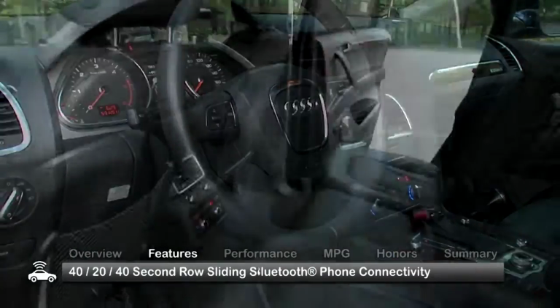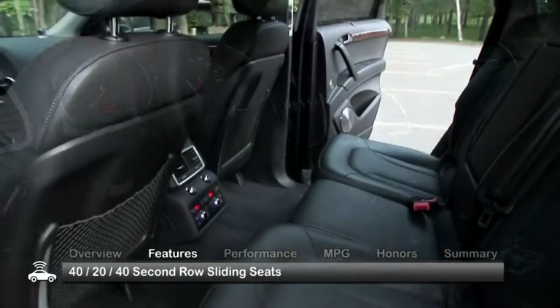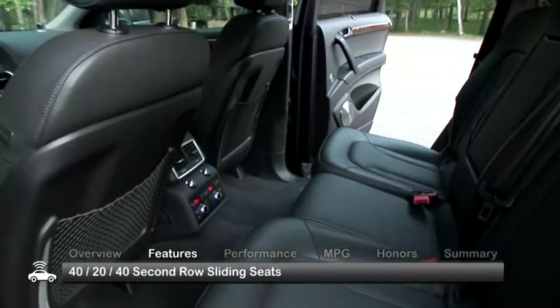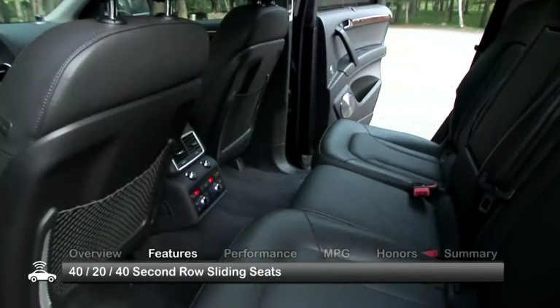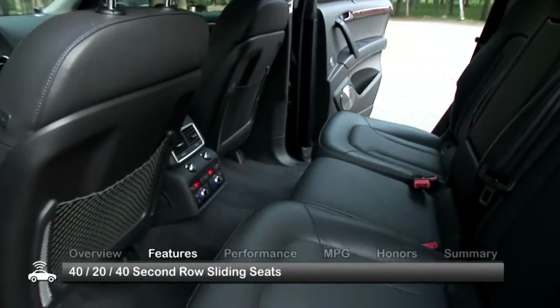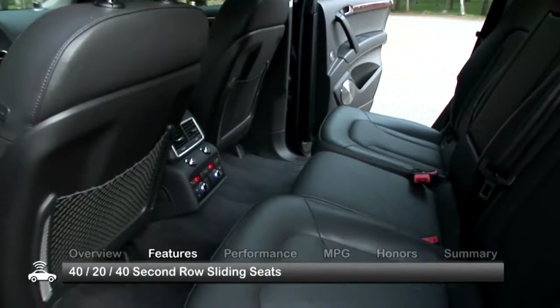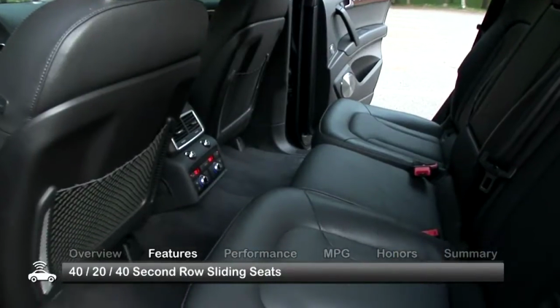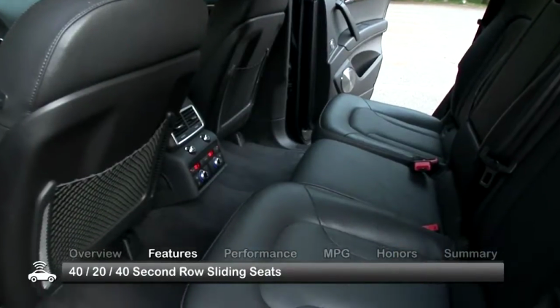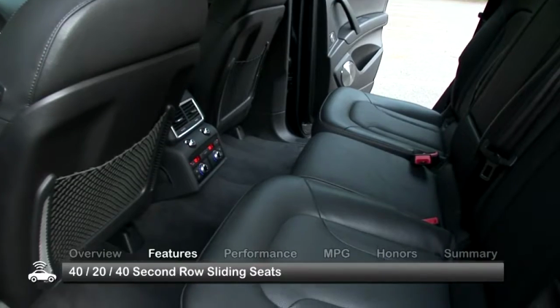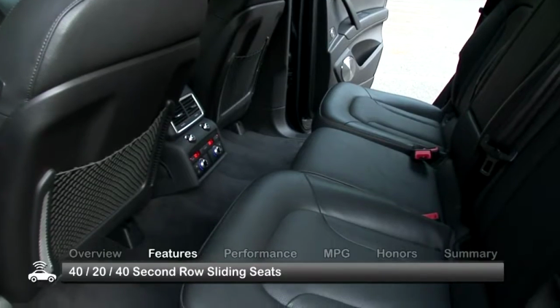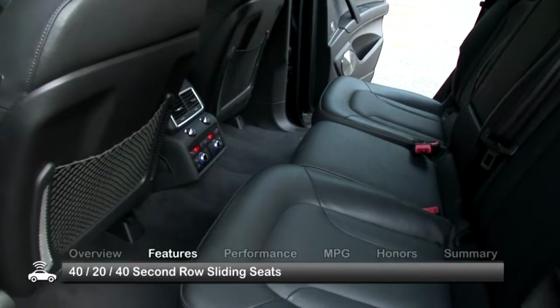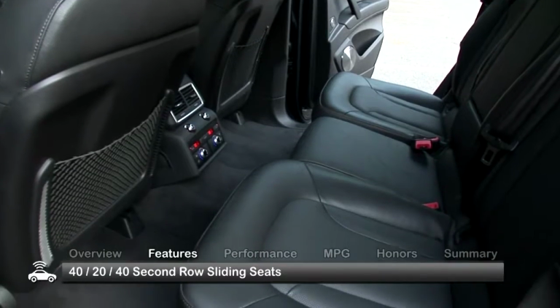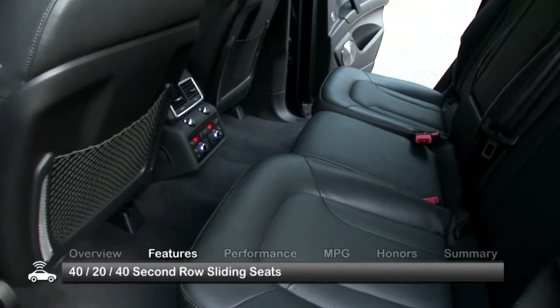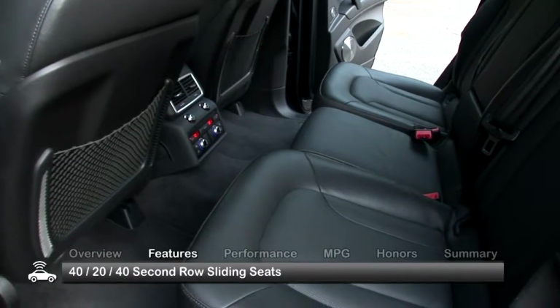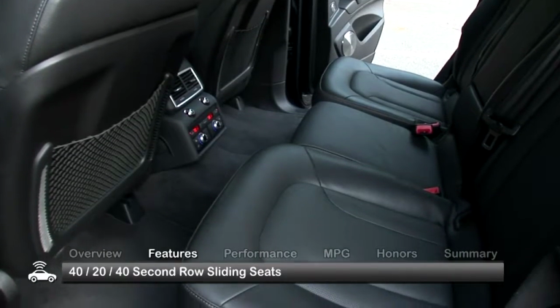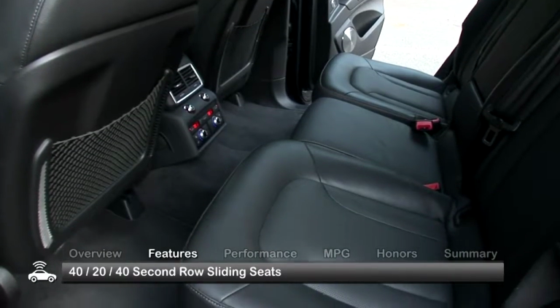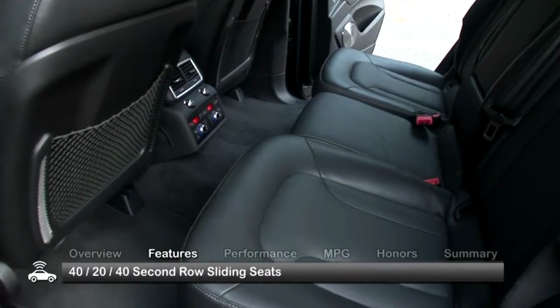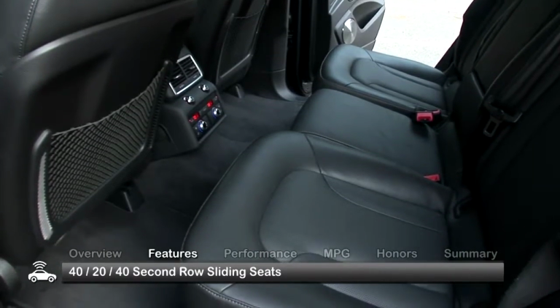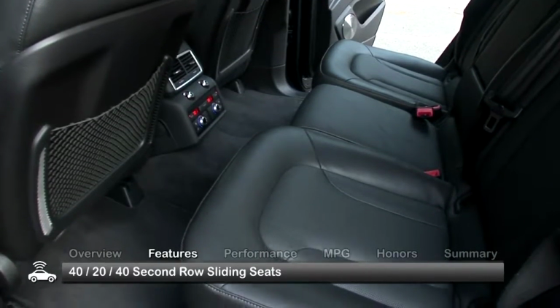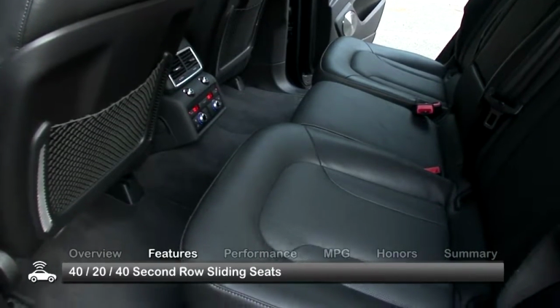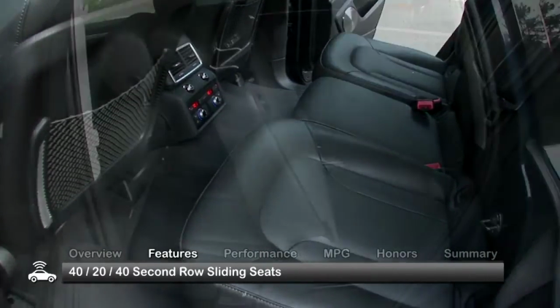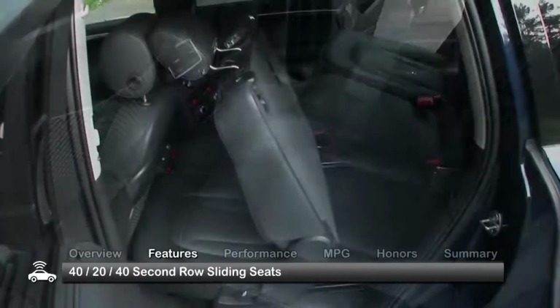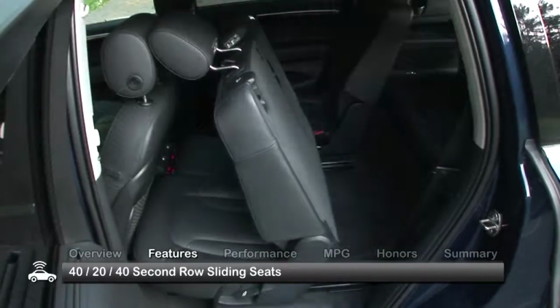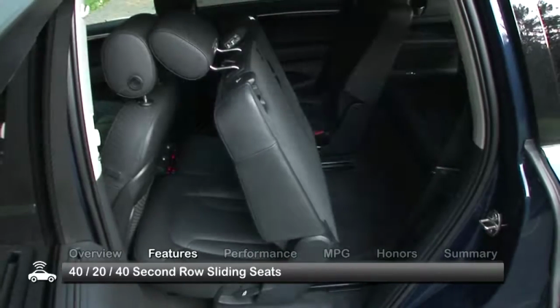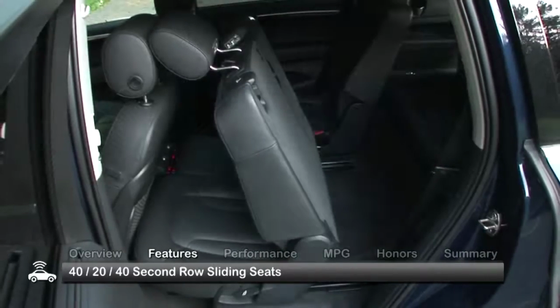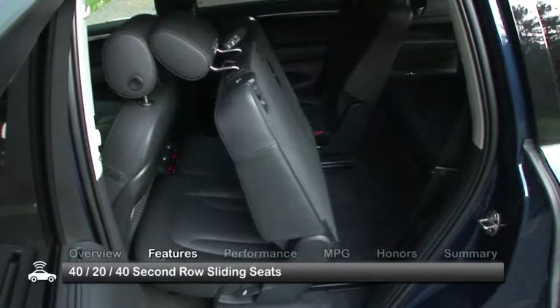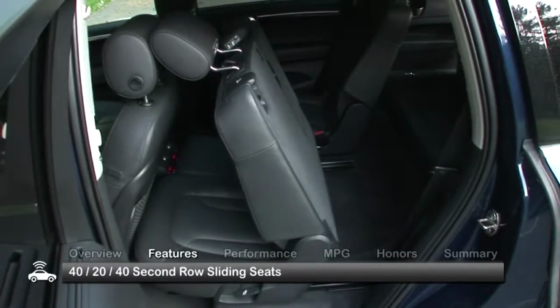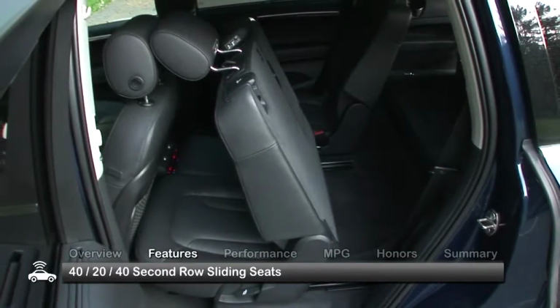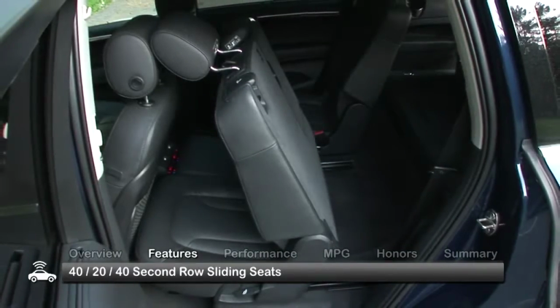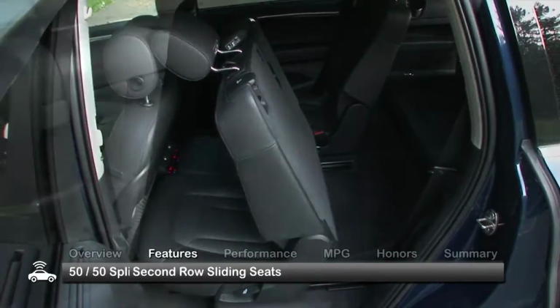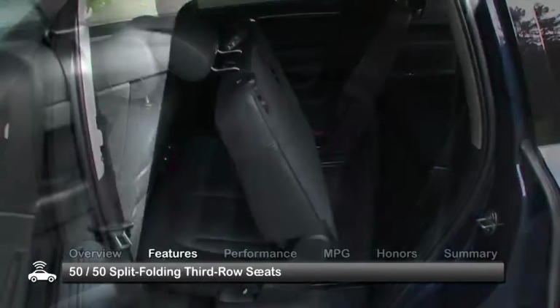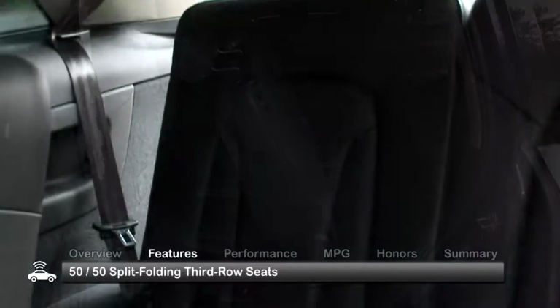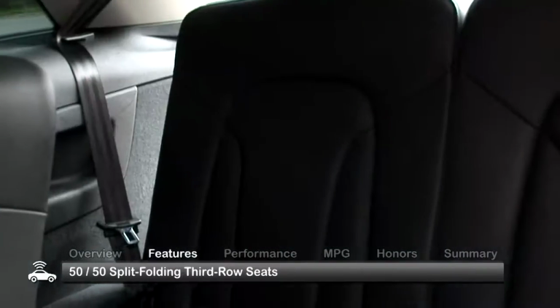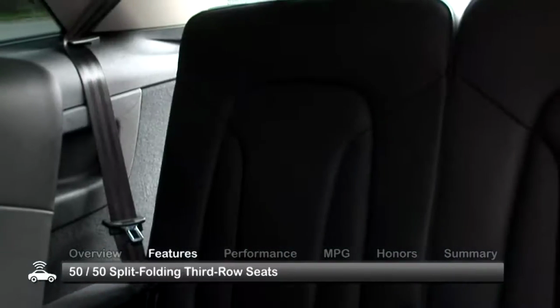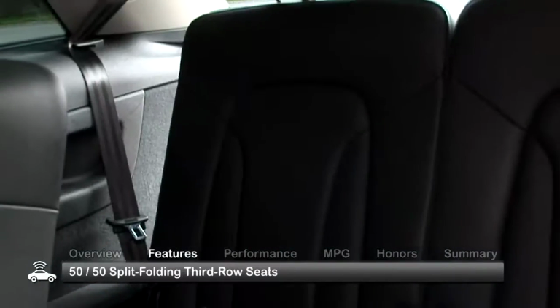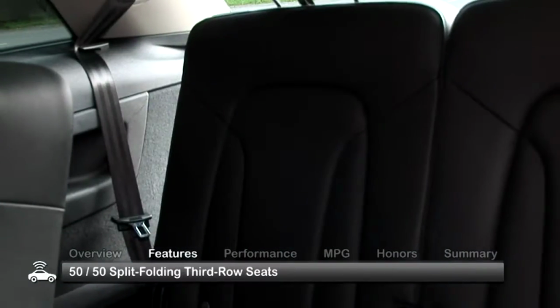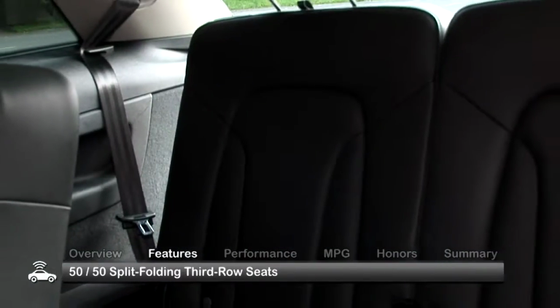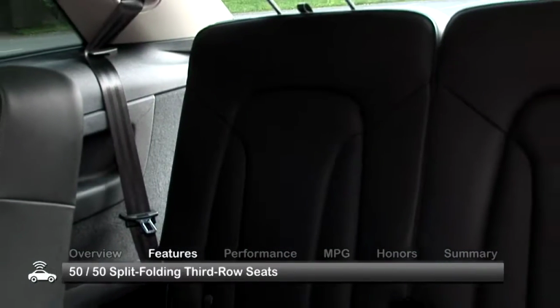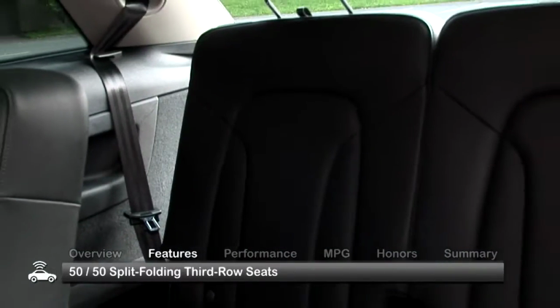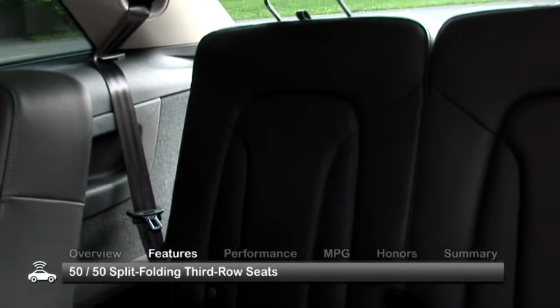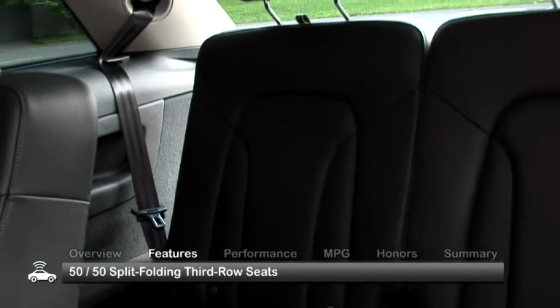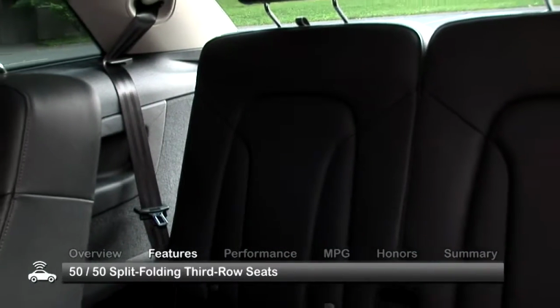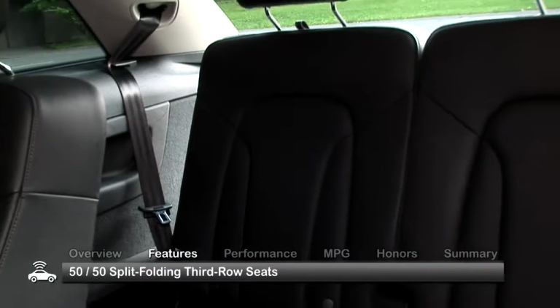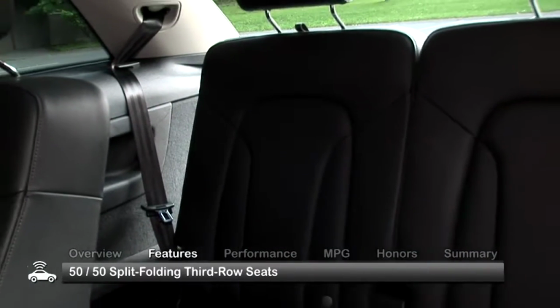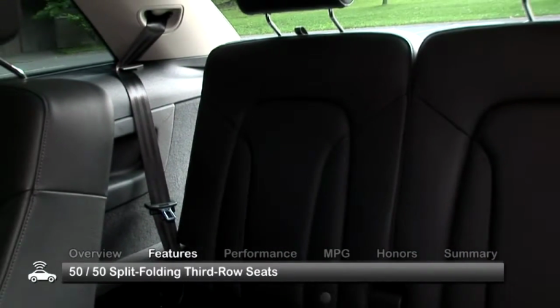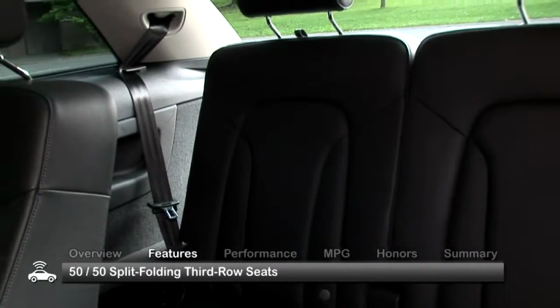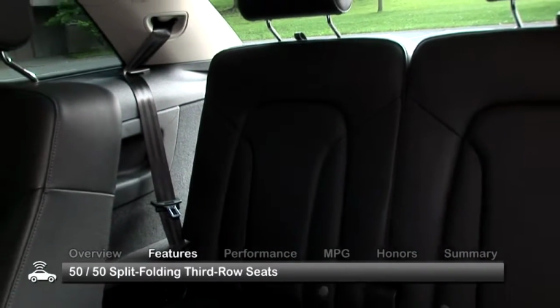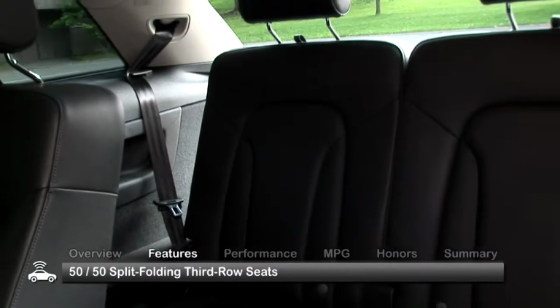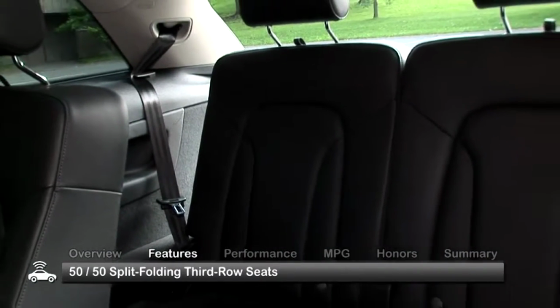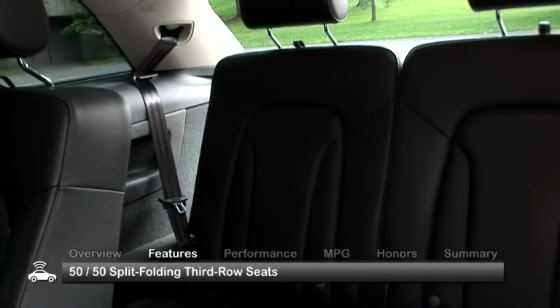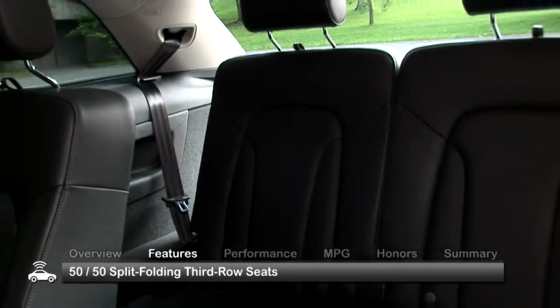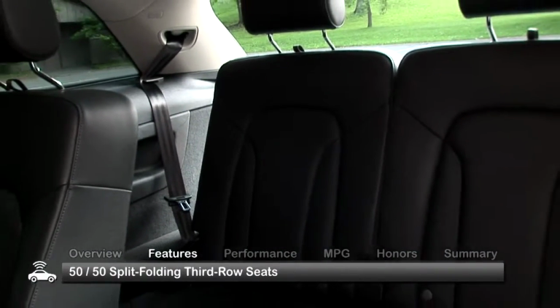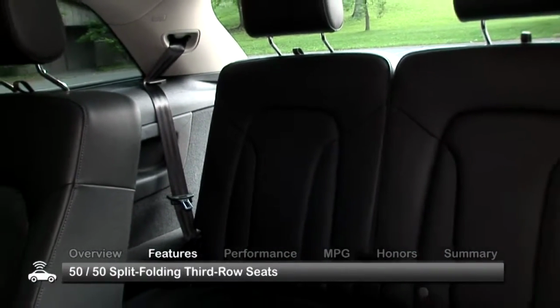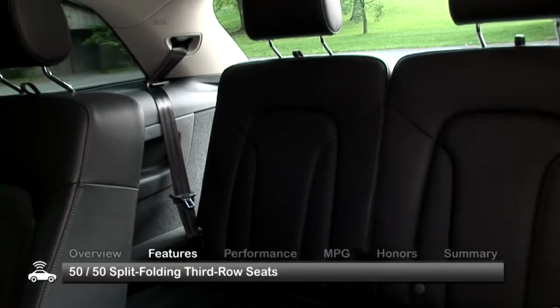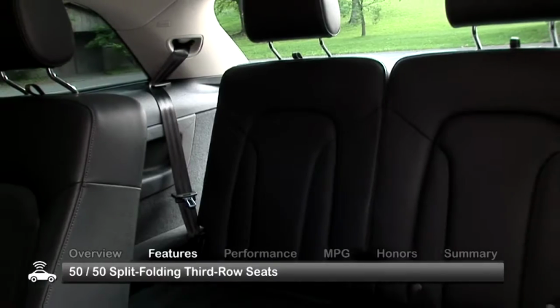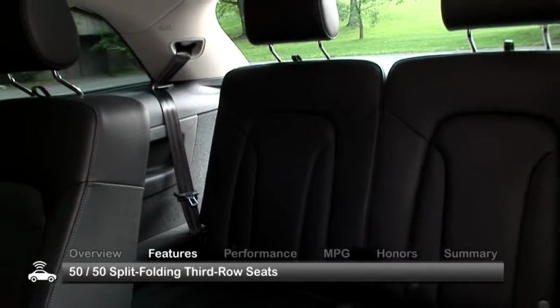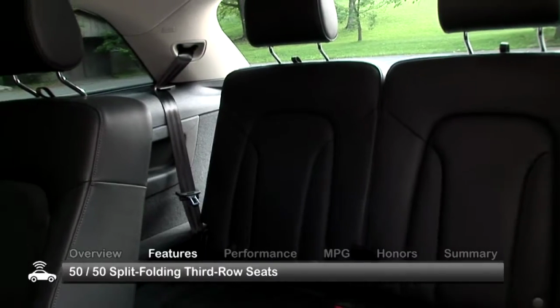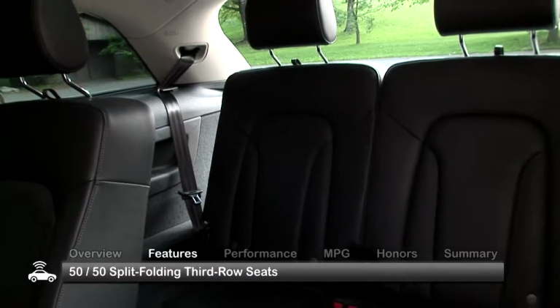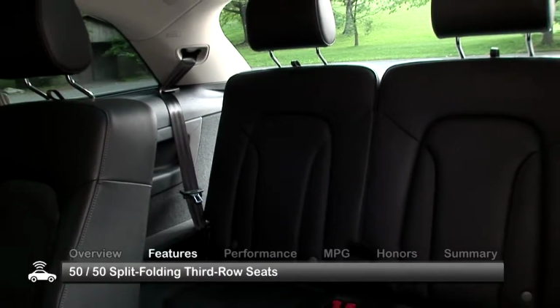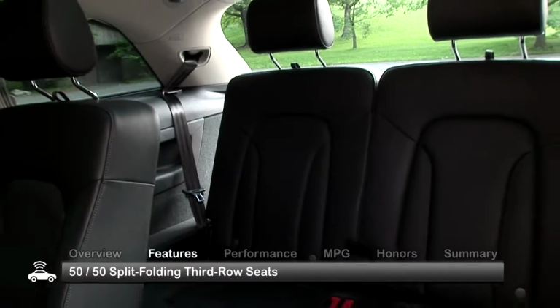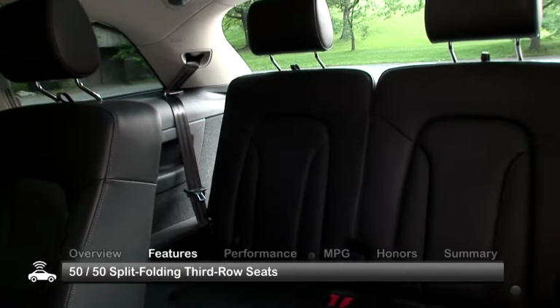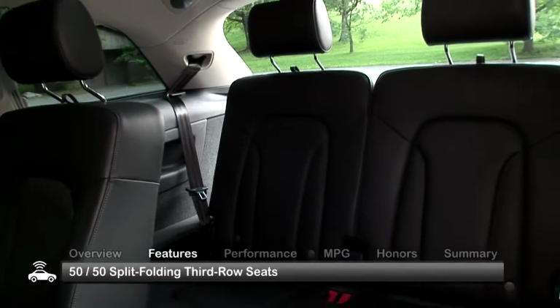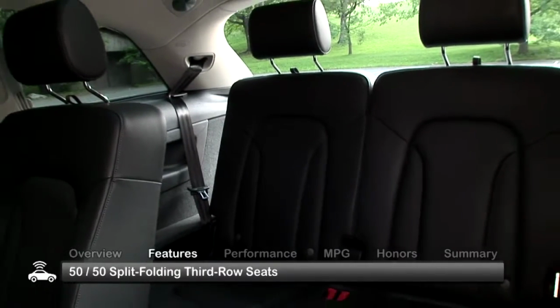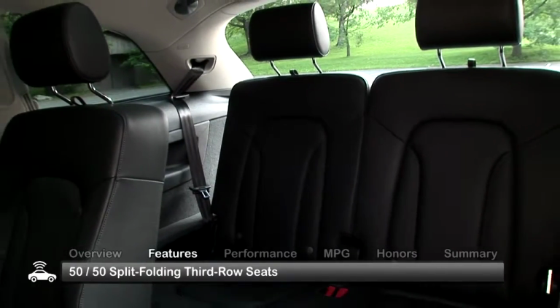The 40/20/40 second-row rear seat slides forward, providing easy access to the 50/50 split-fold third-row seat.